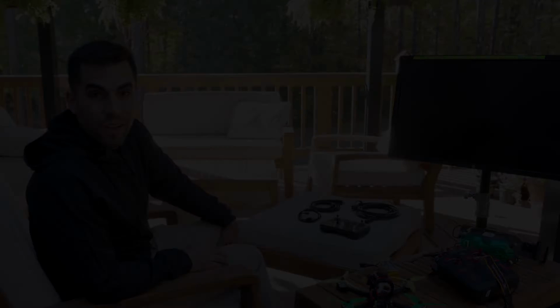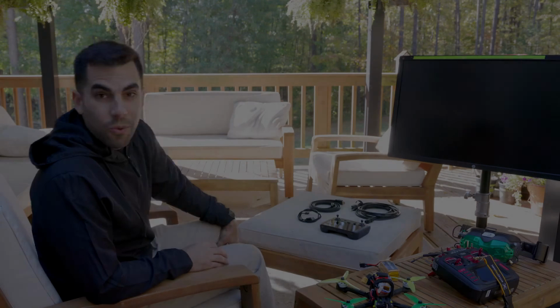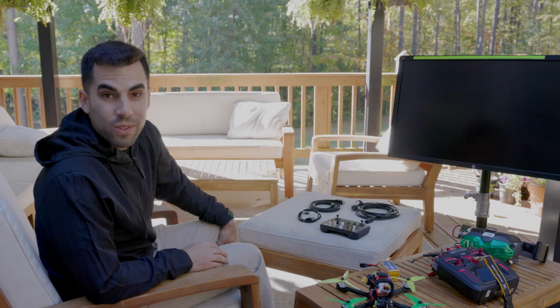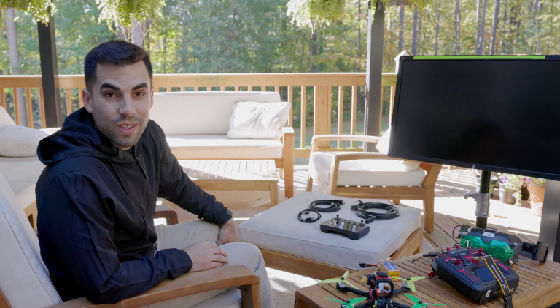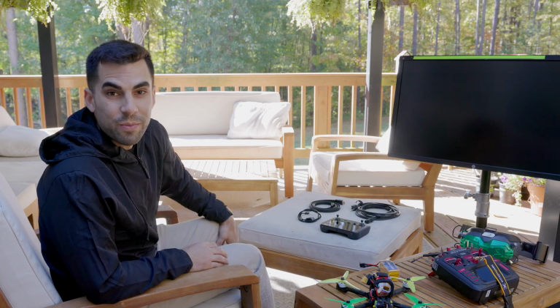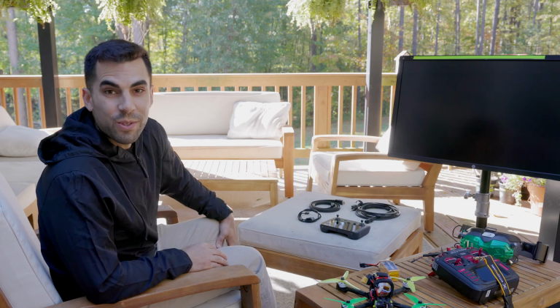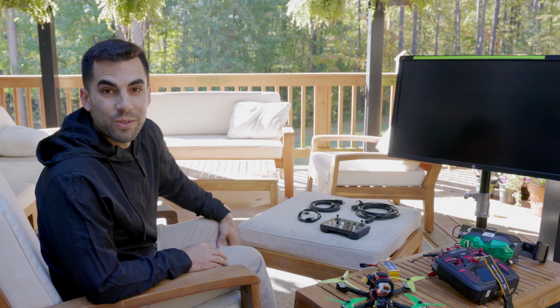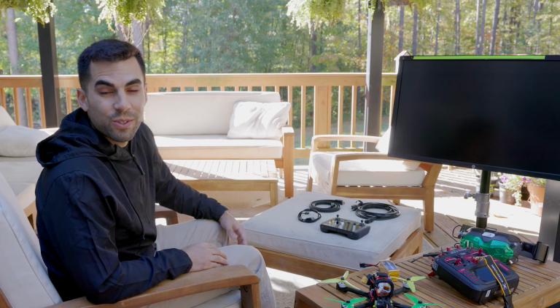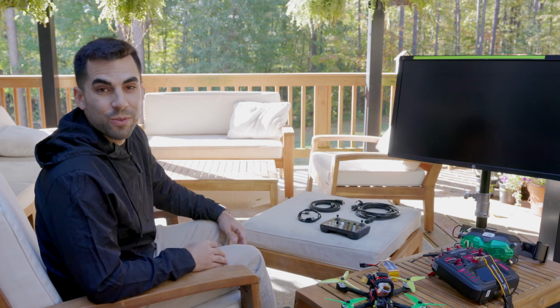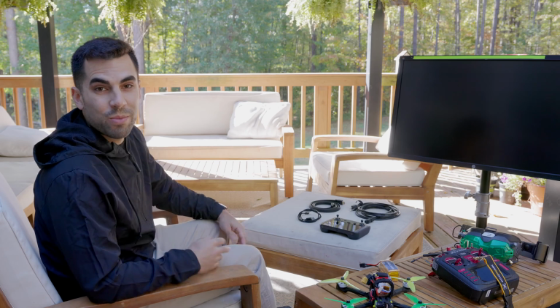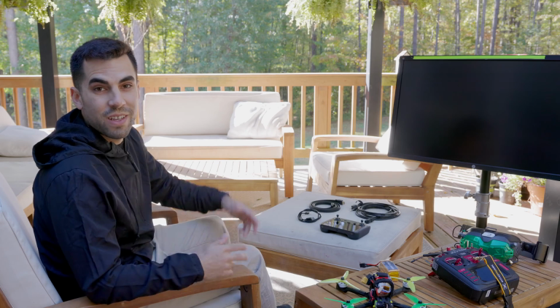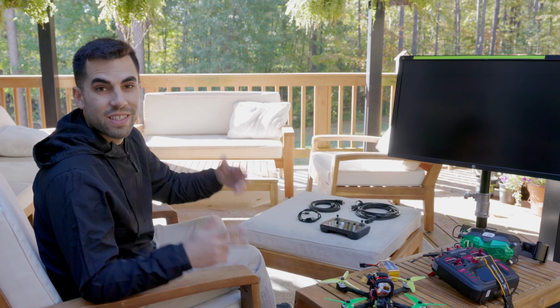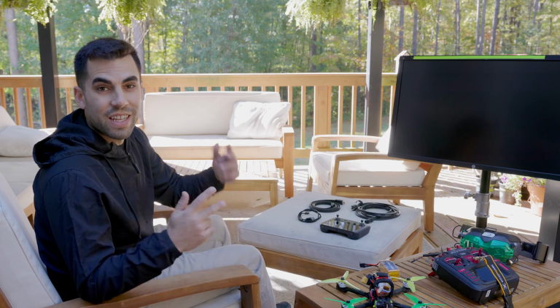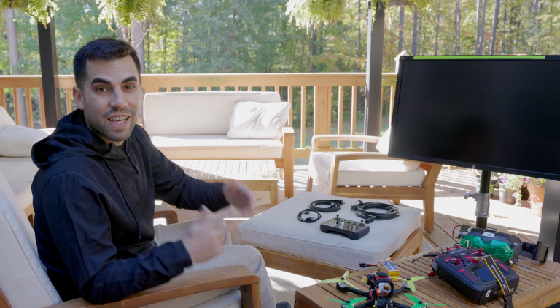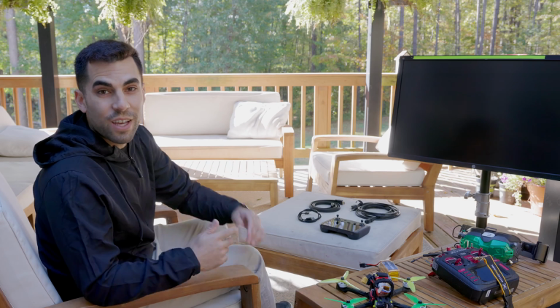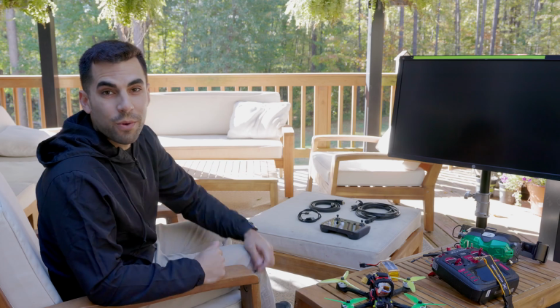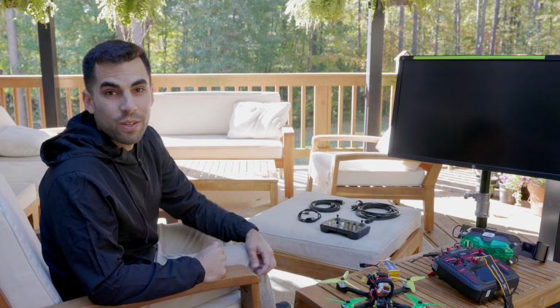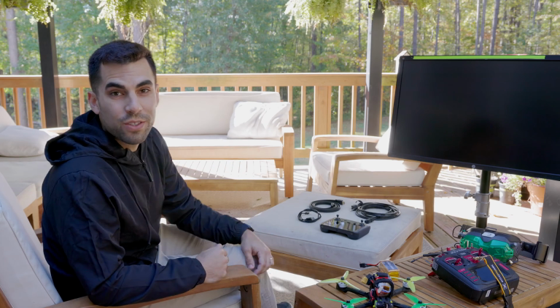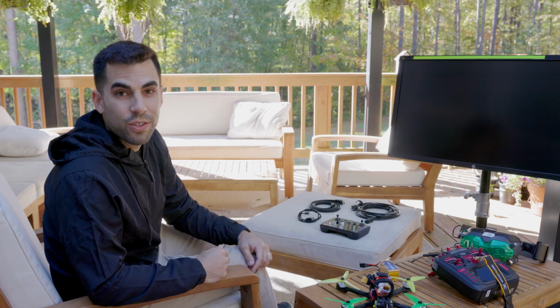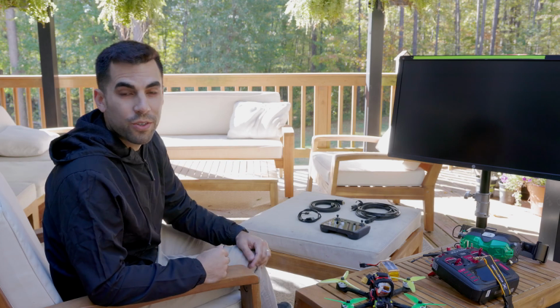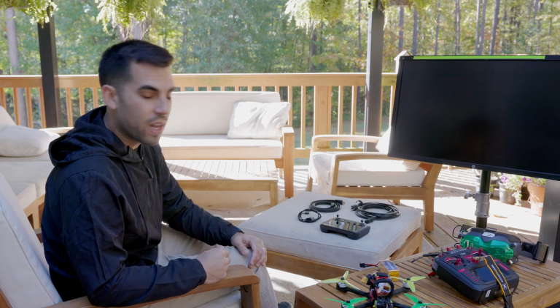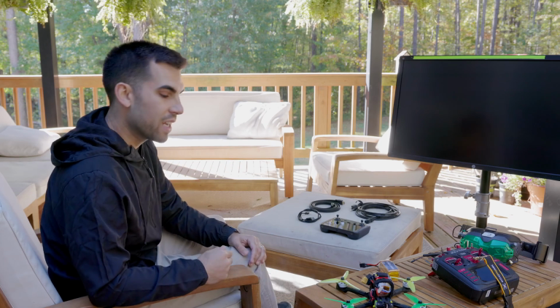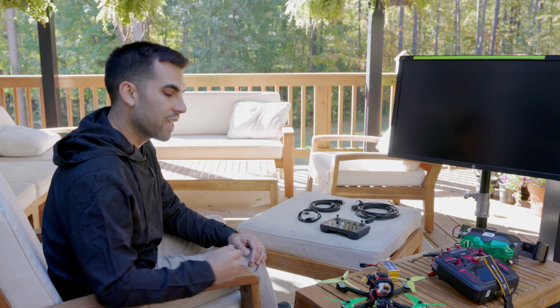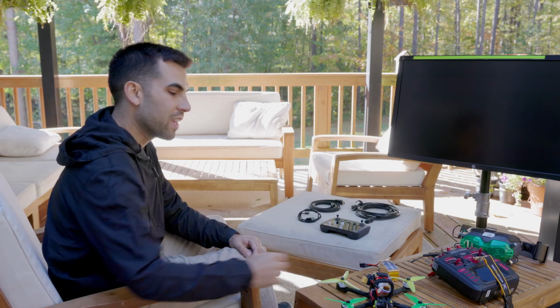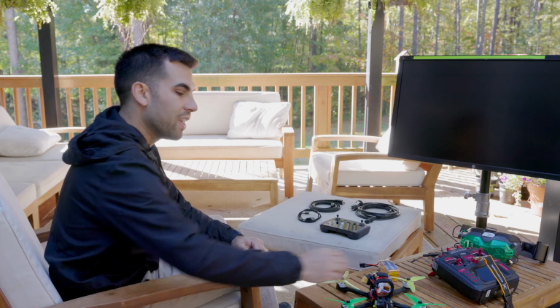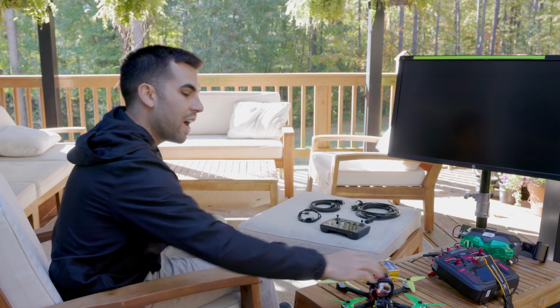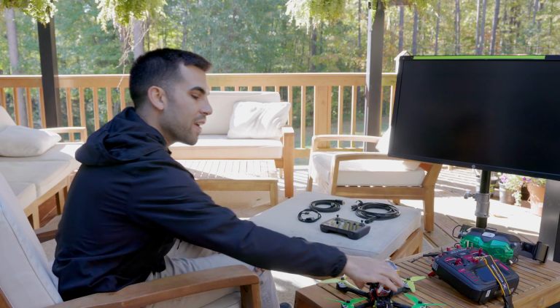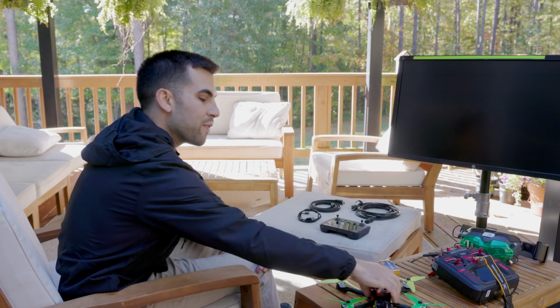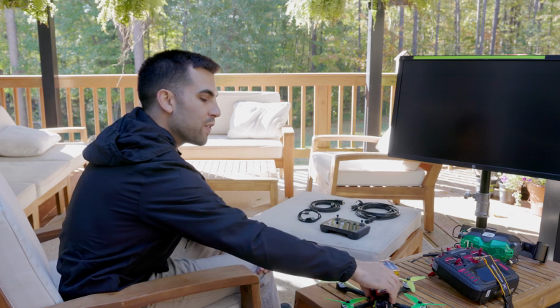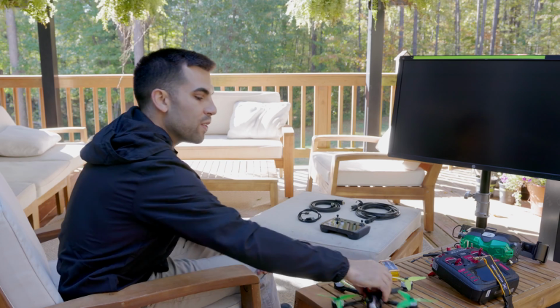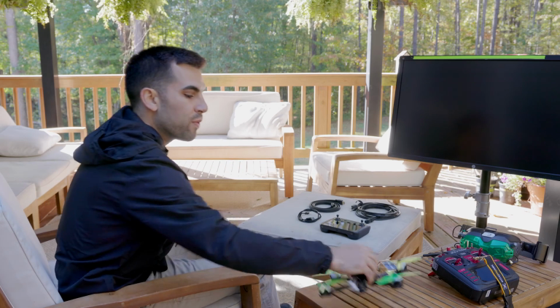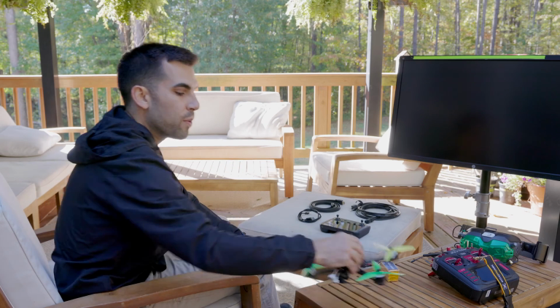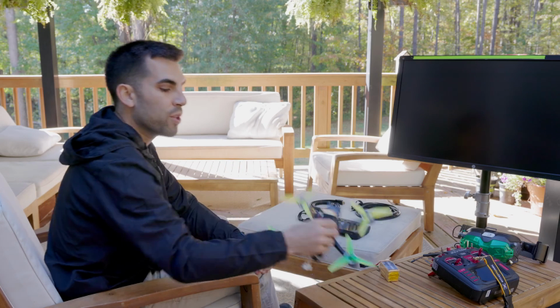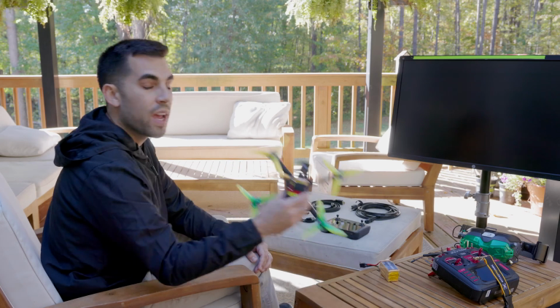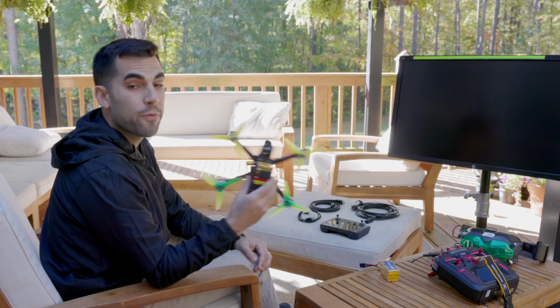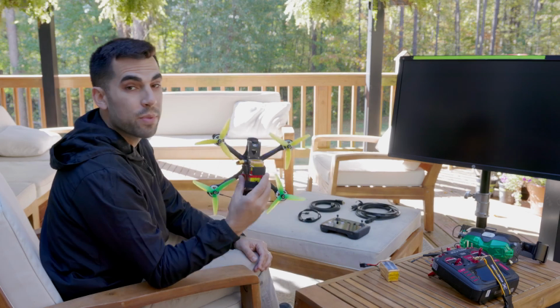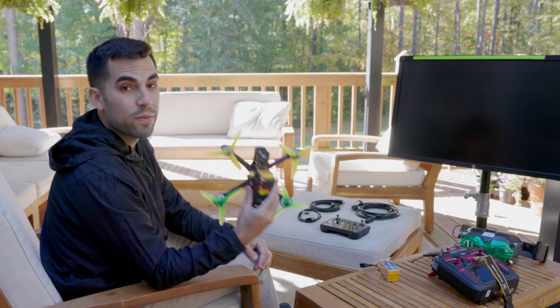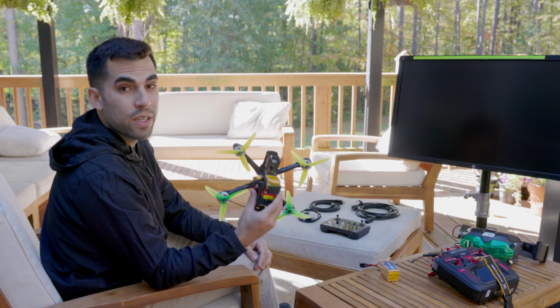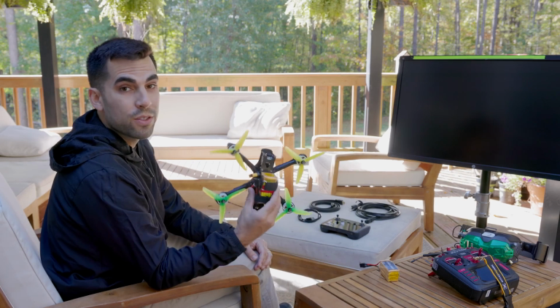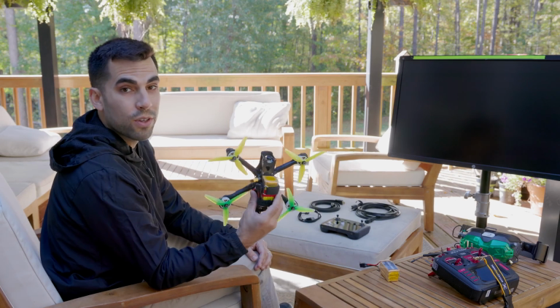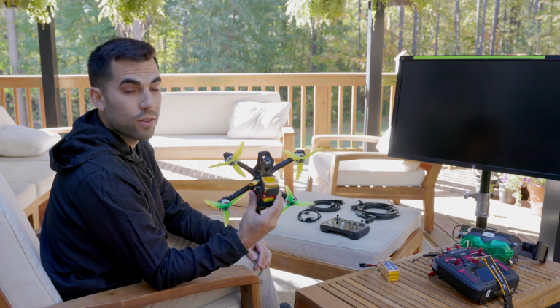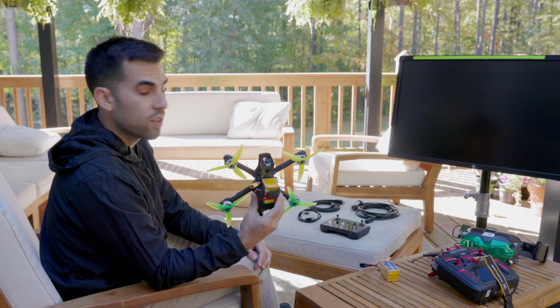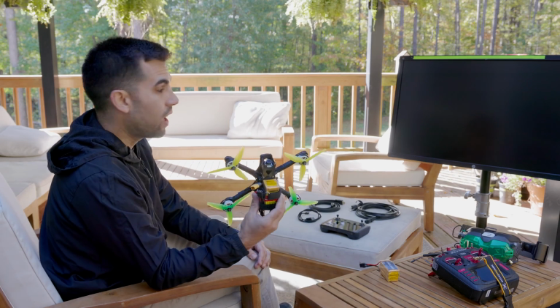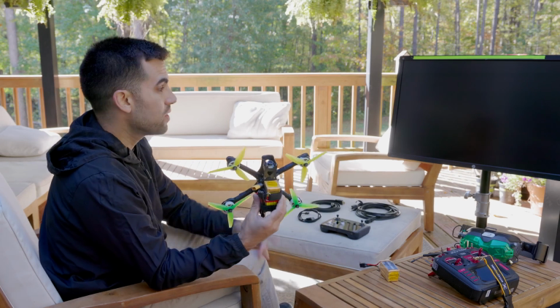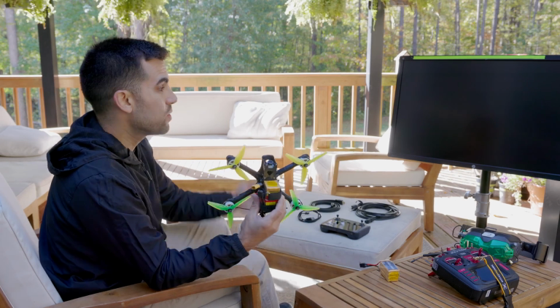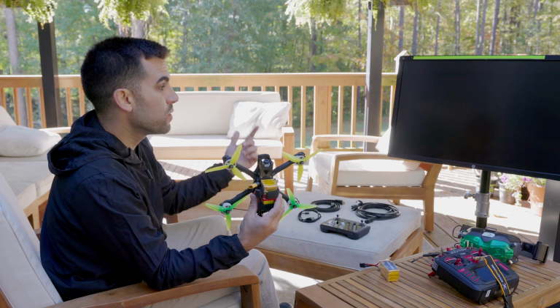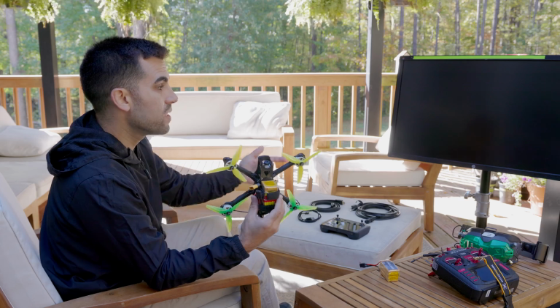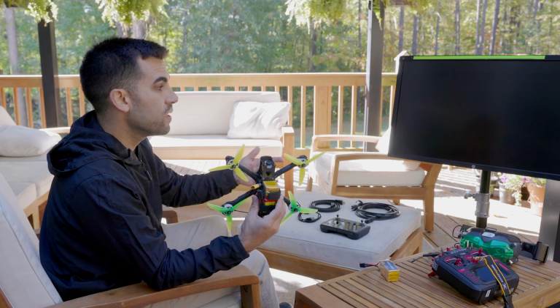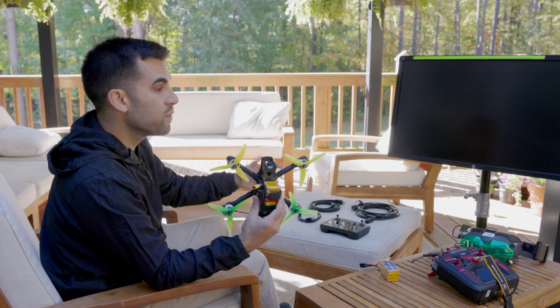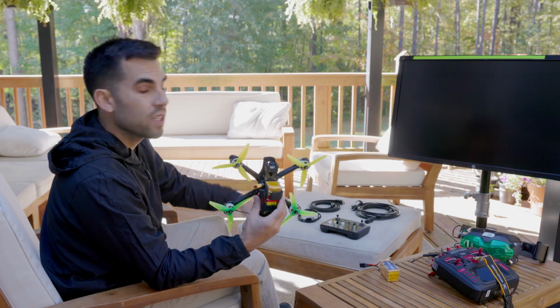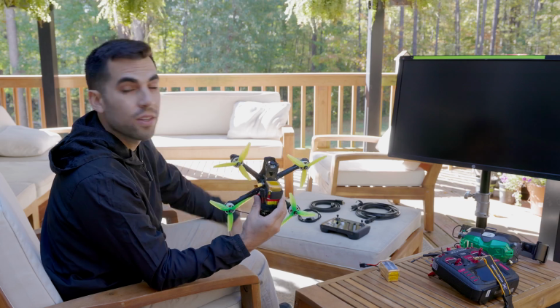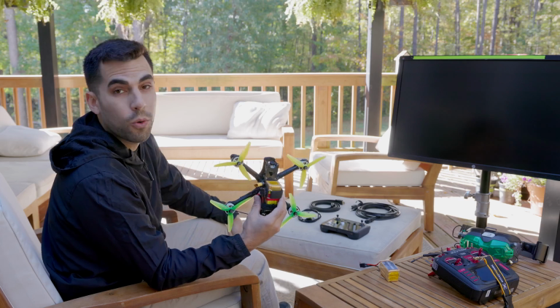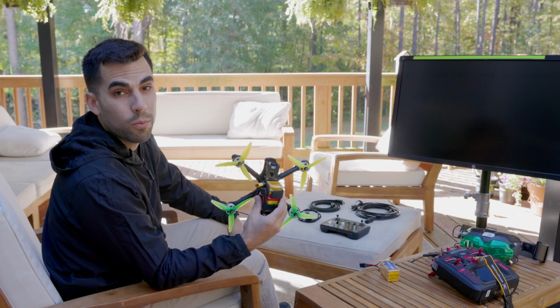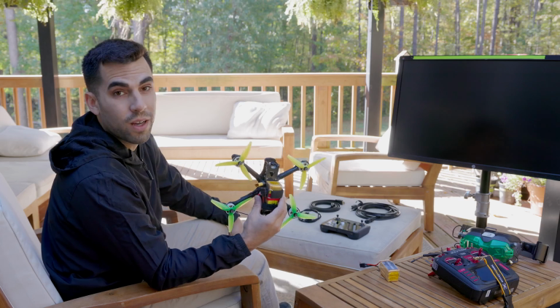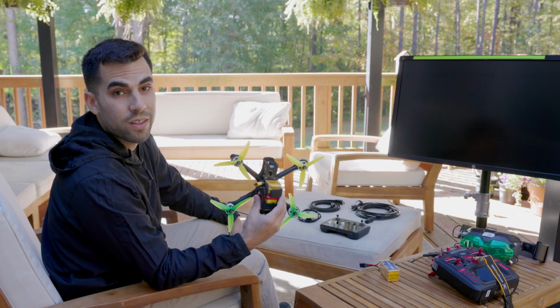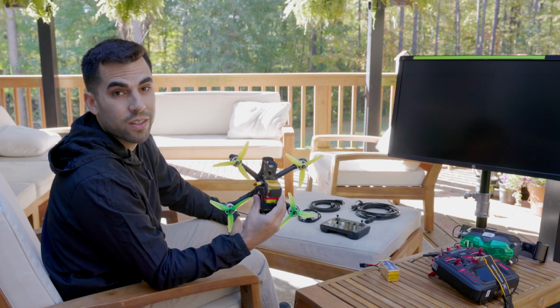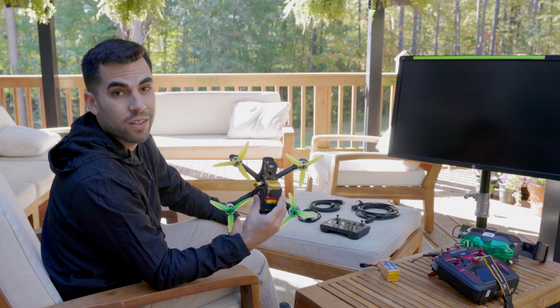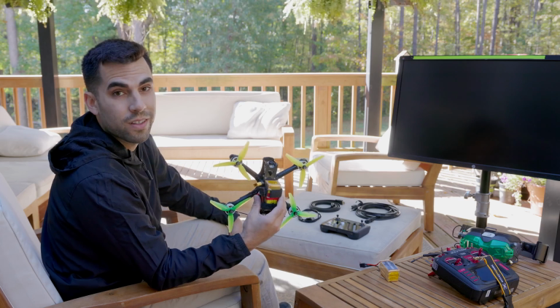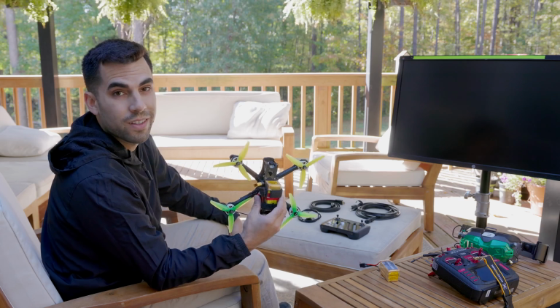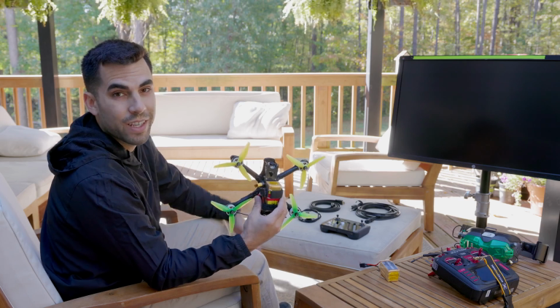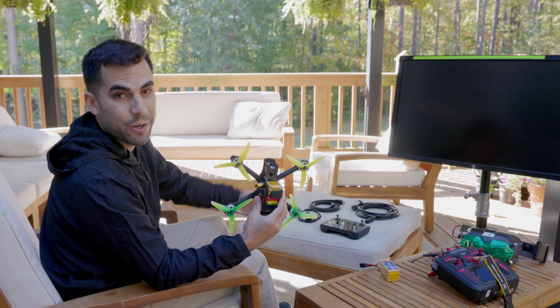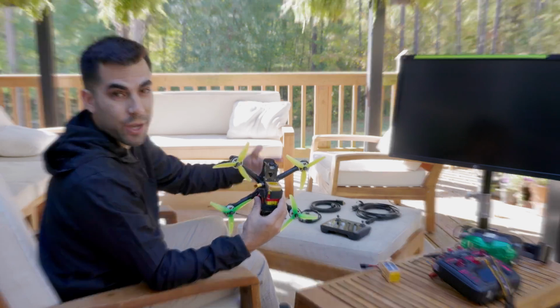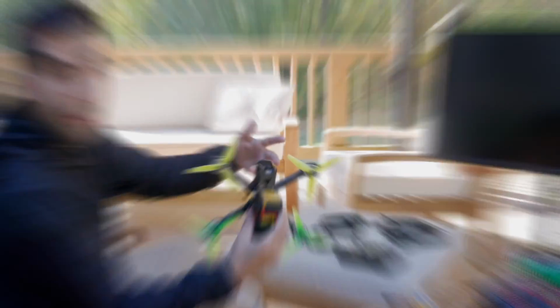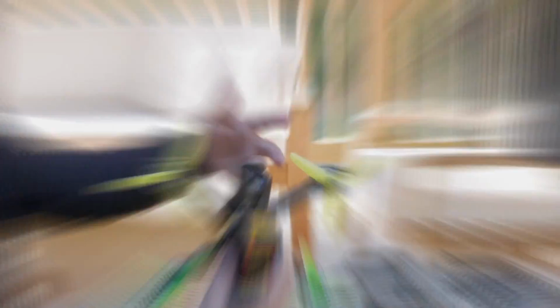What's up YouTube? Today I want to show you how to get the live feed from your FPV drone onto a TV or monitor. Here we go!